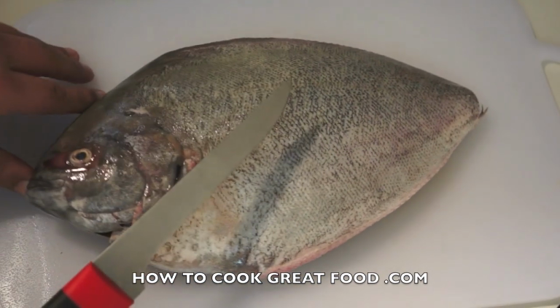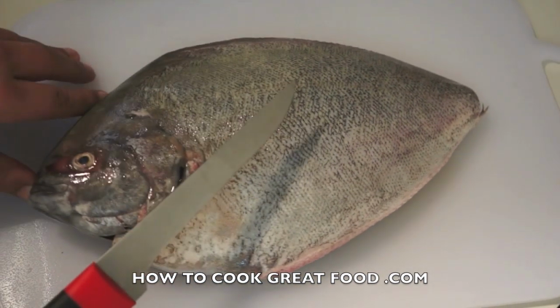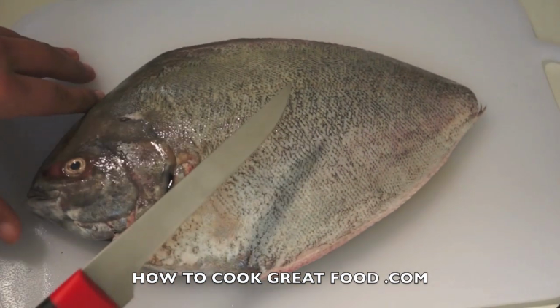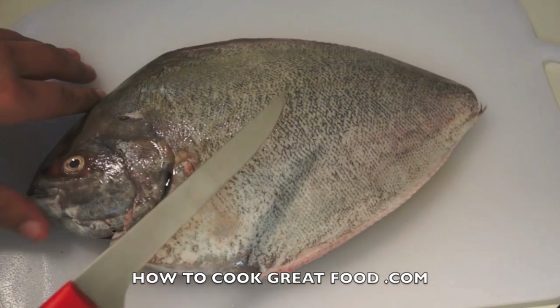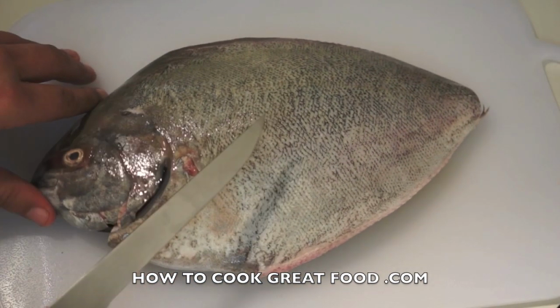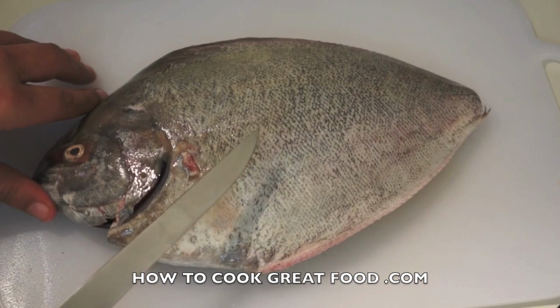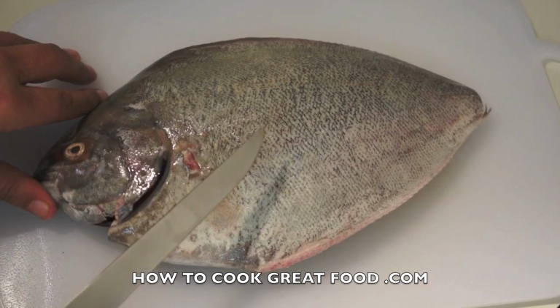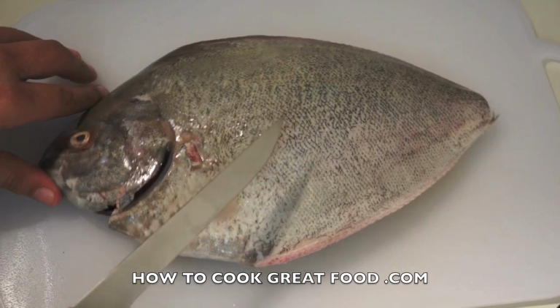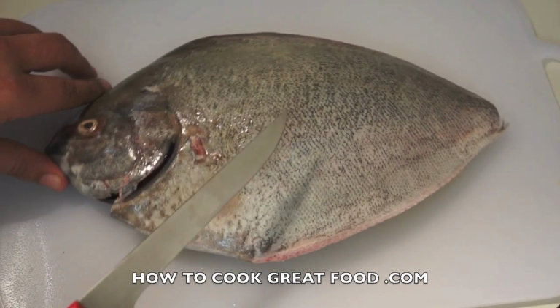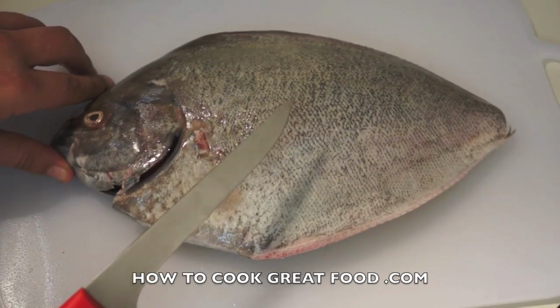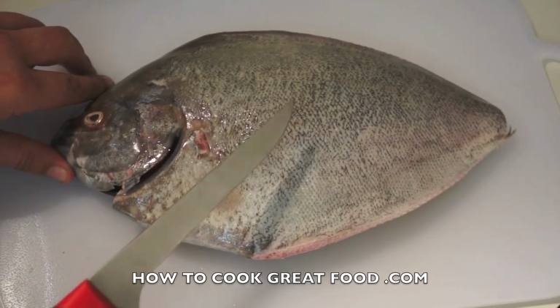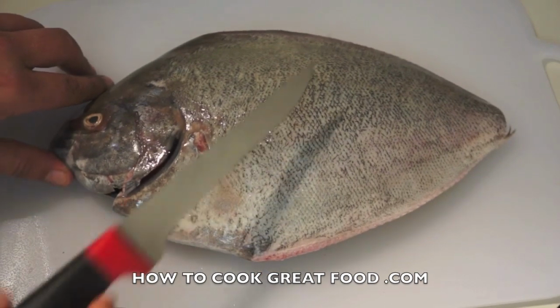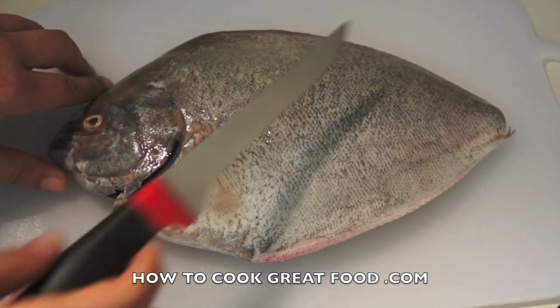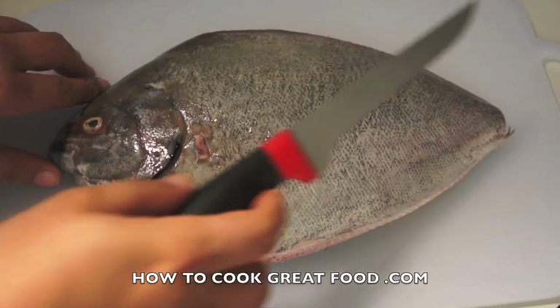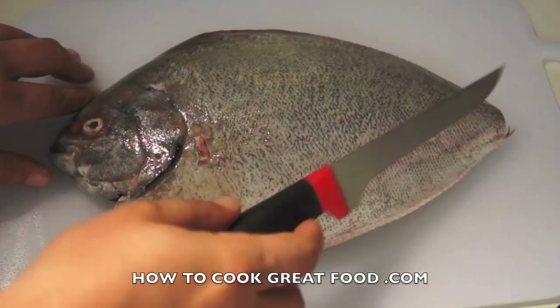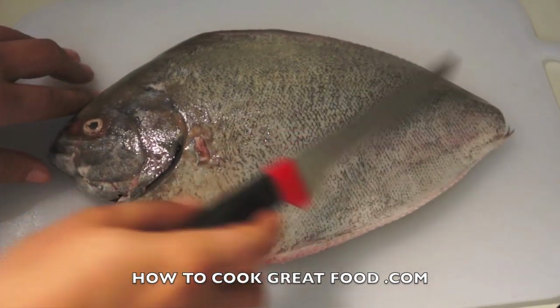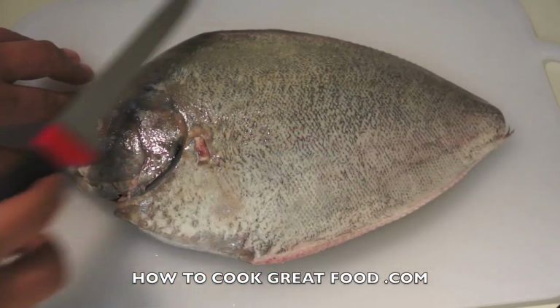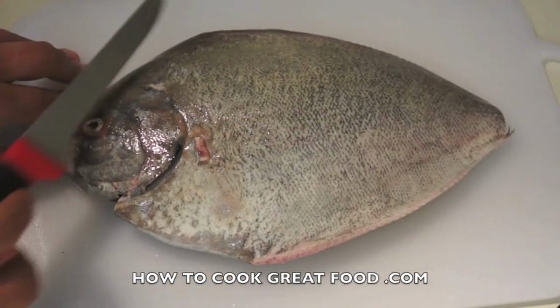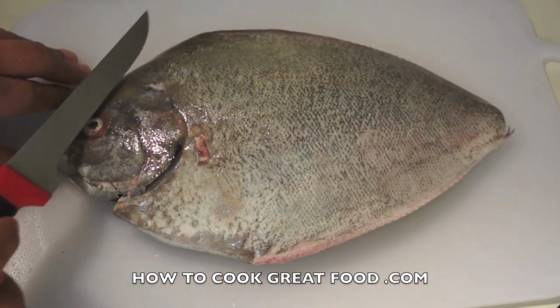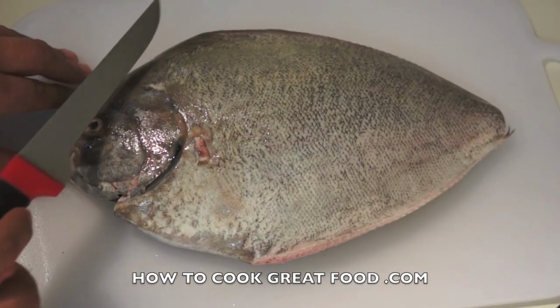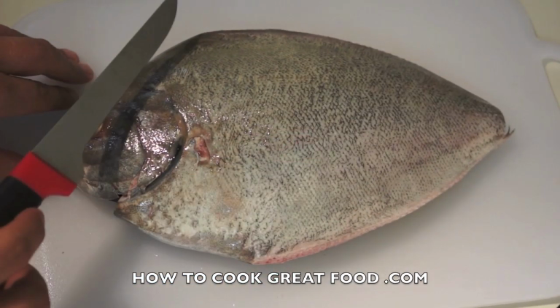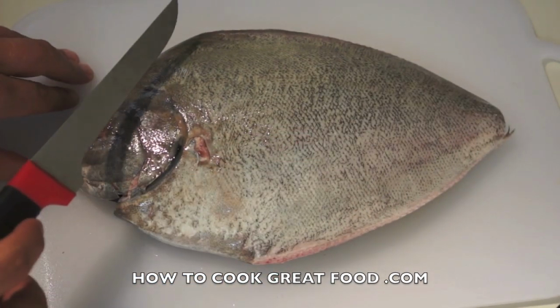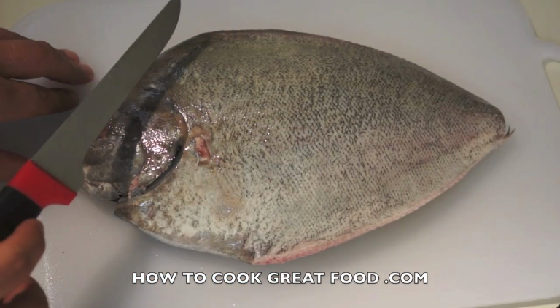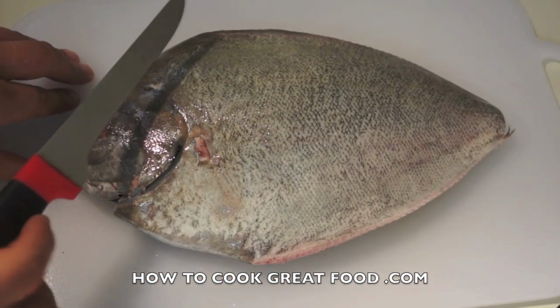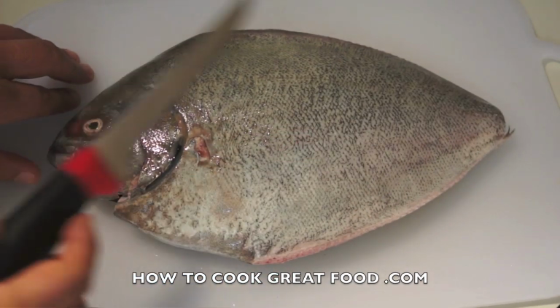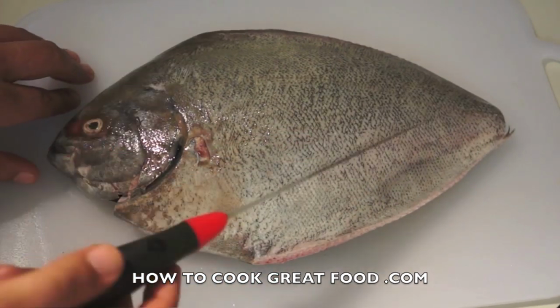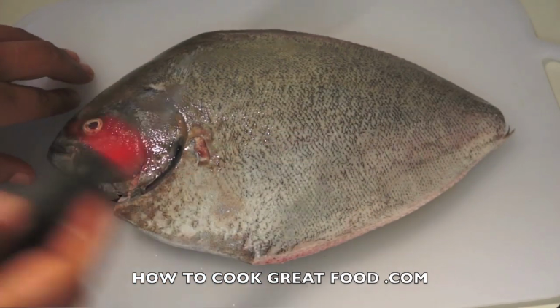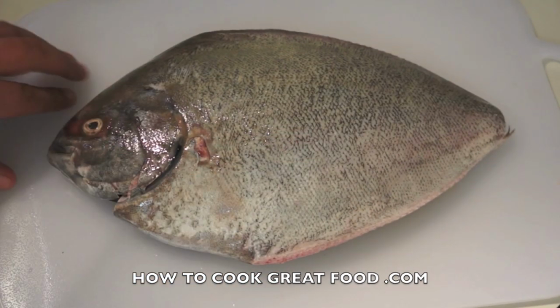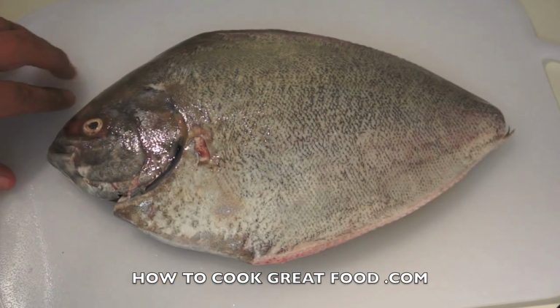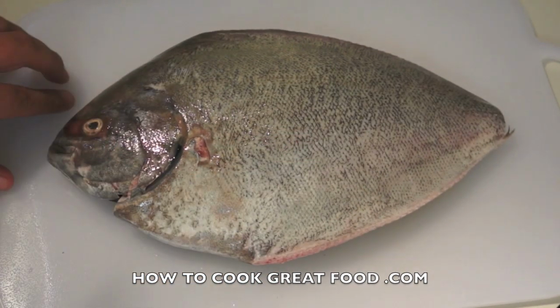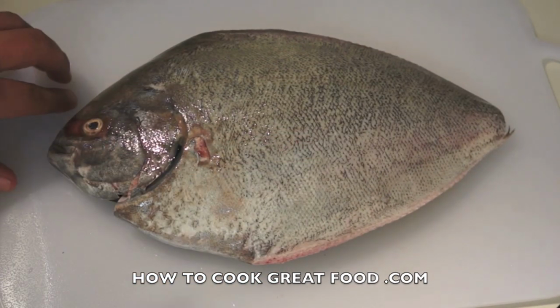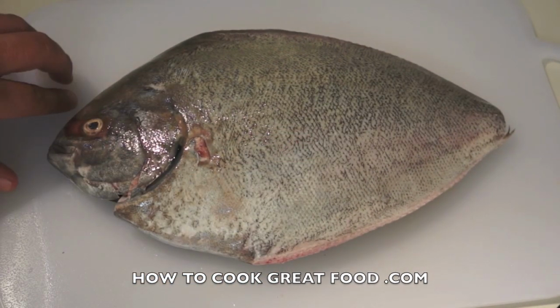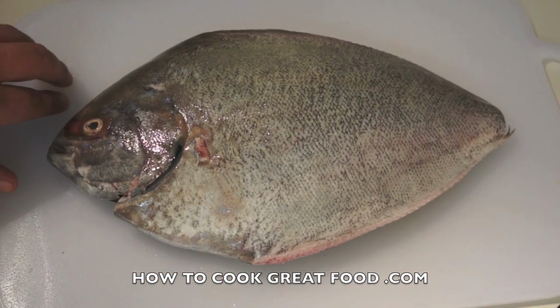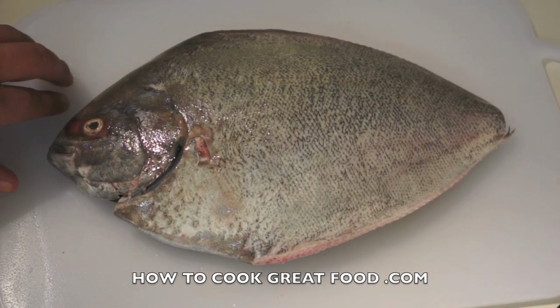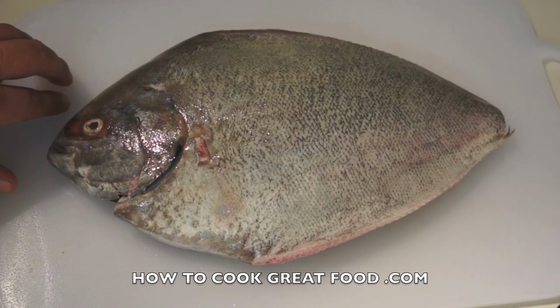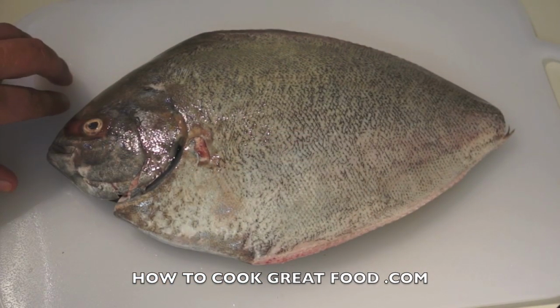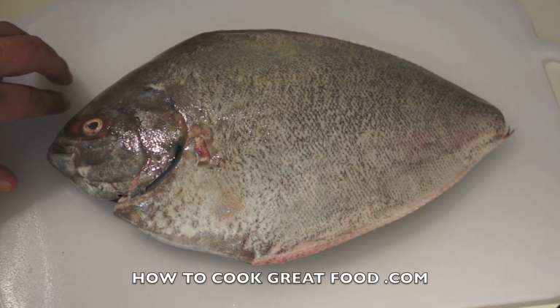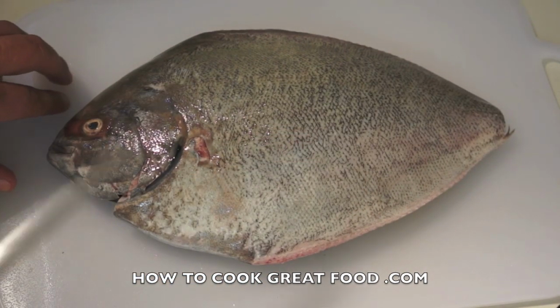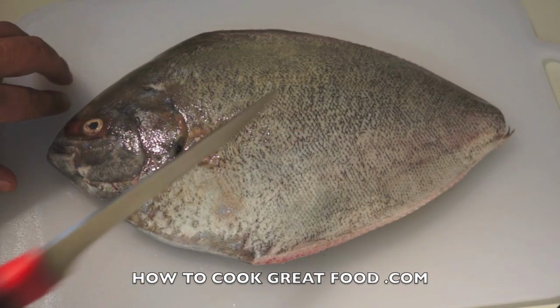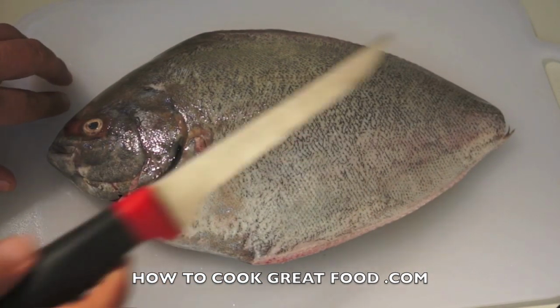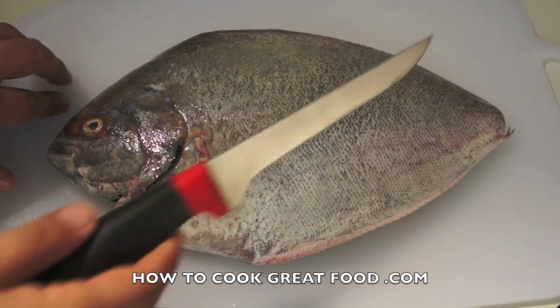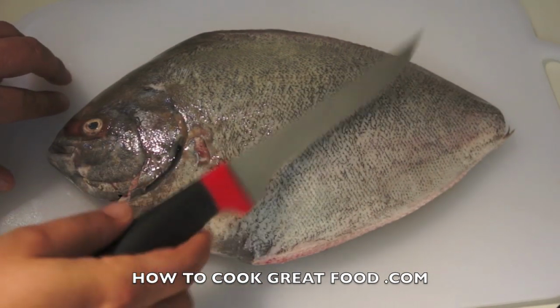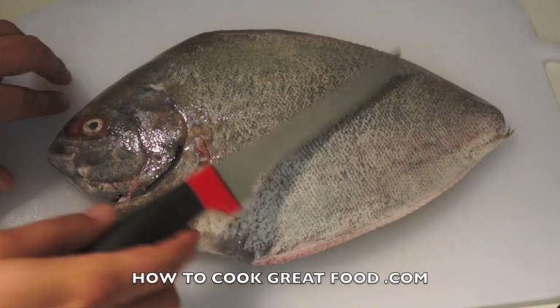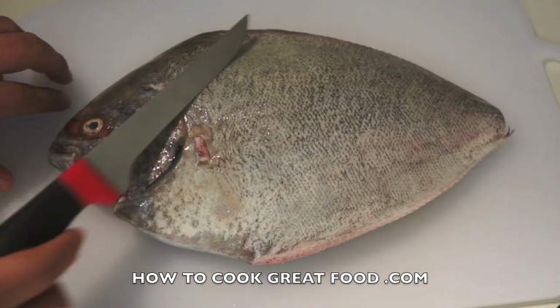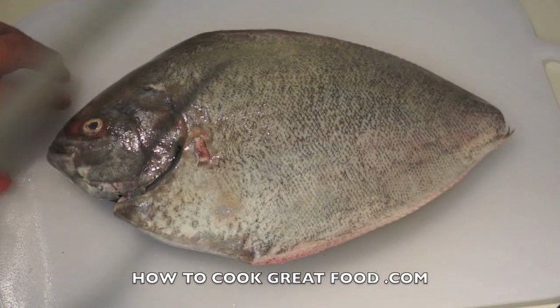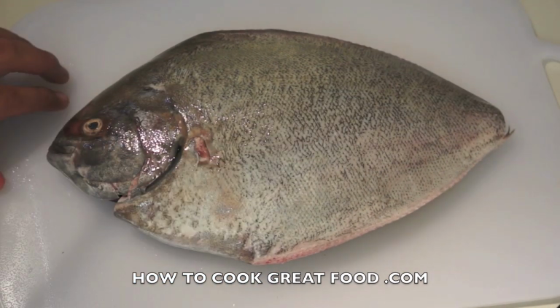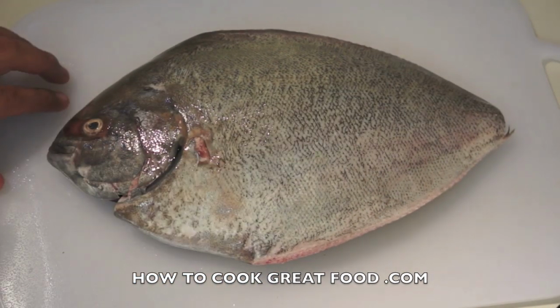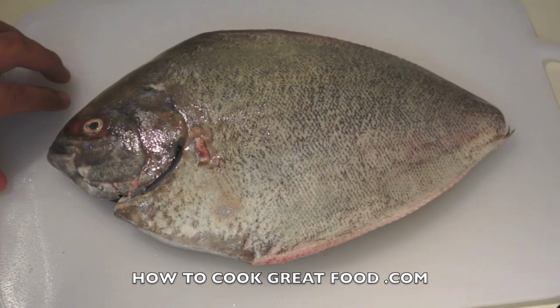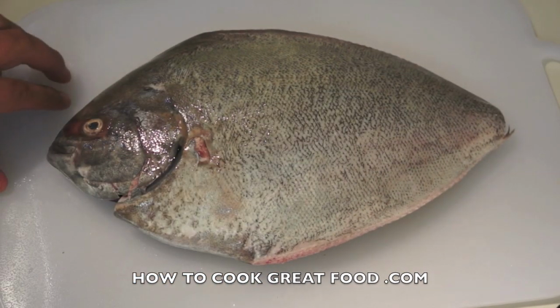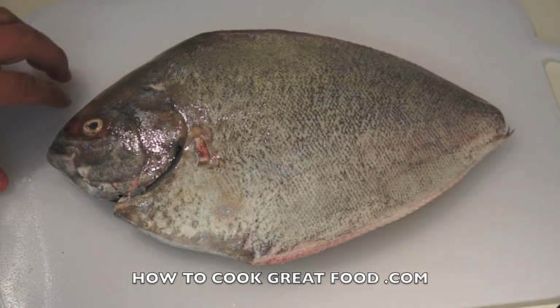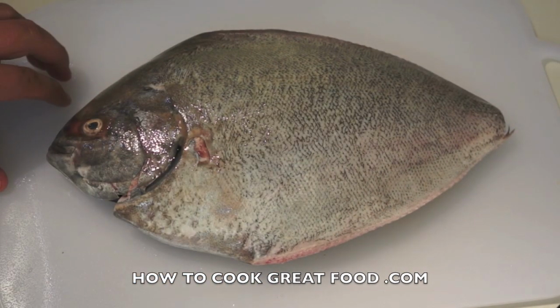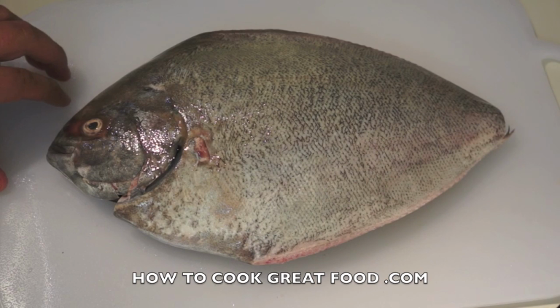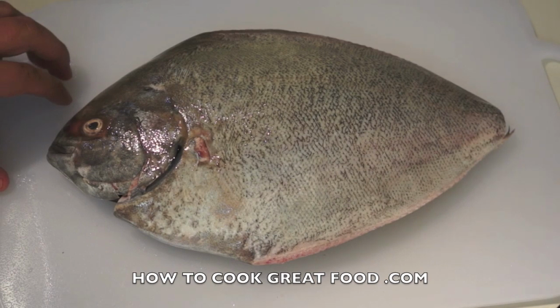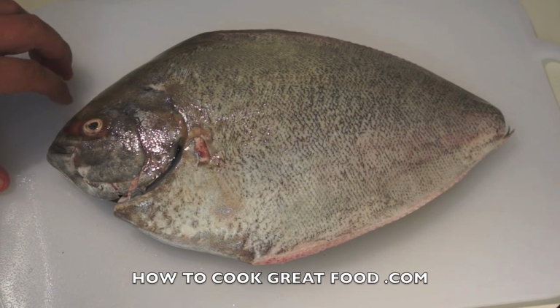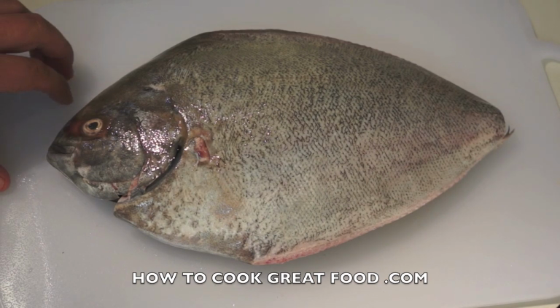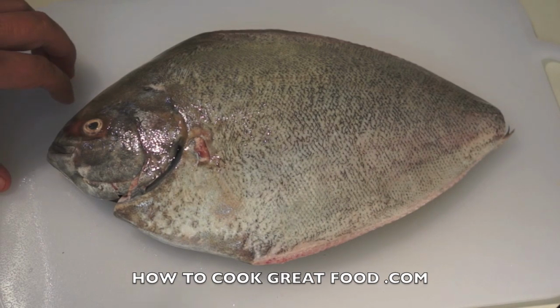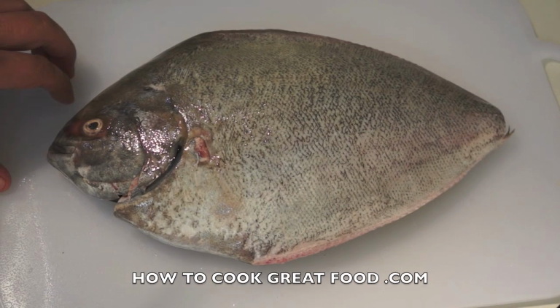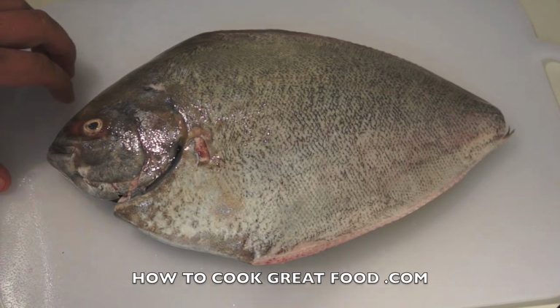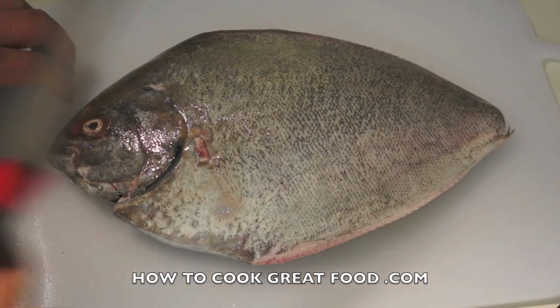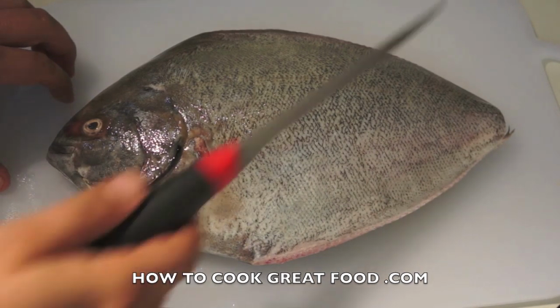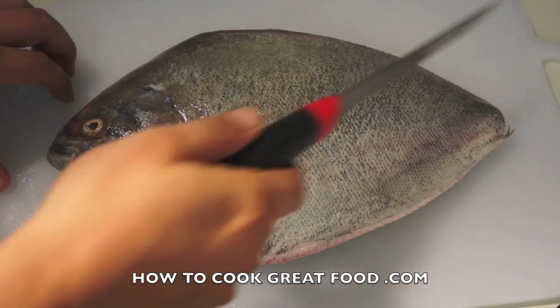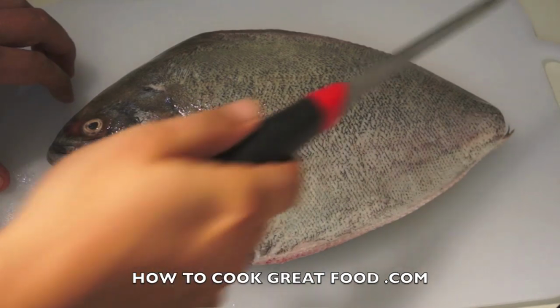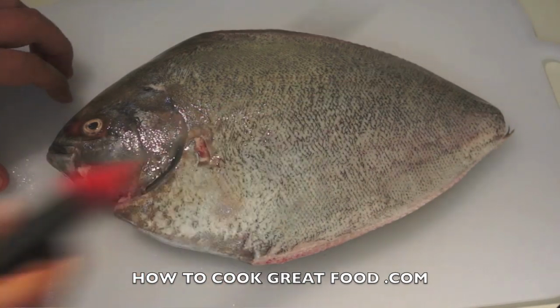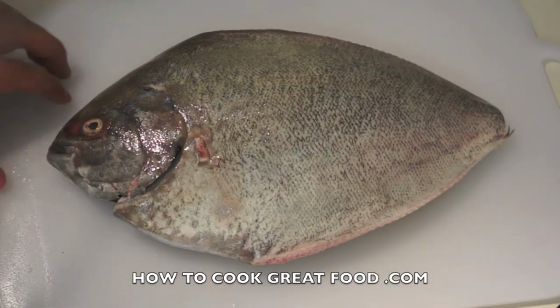What I'm going to do is cut it up and make two dishes from this, because this is far too big just for one dish.